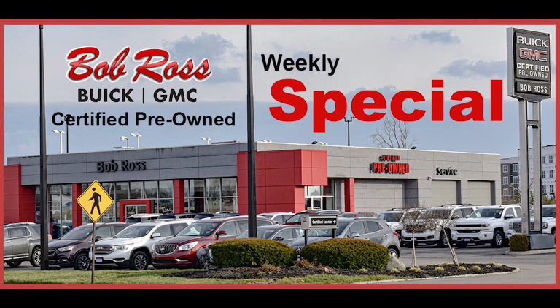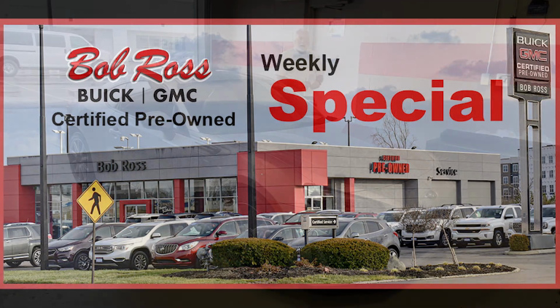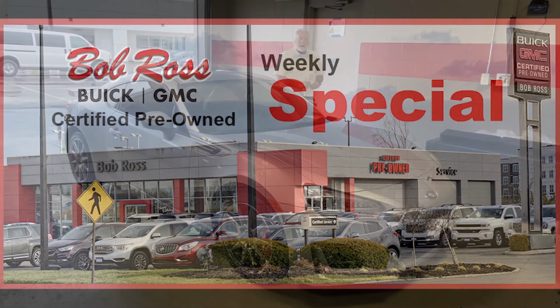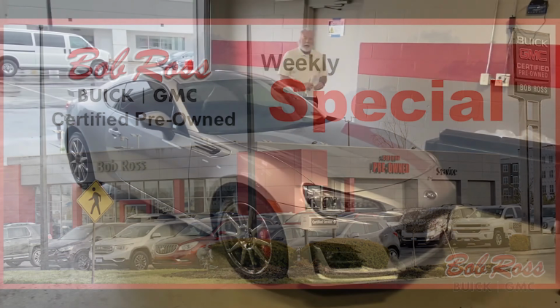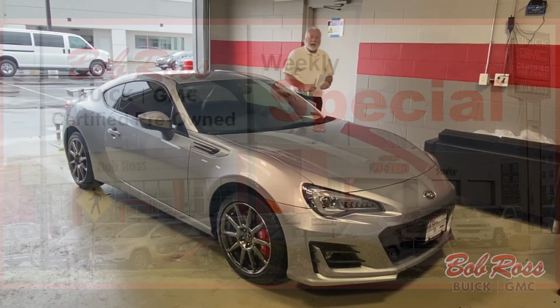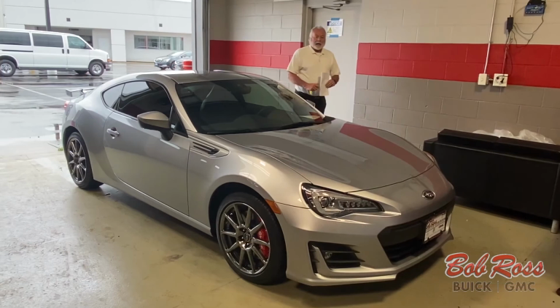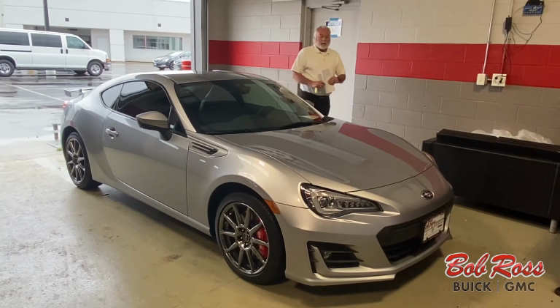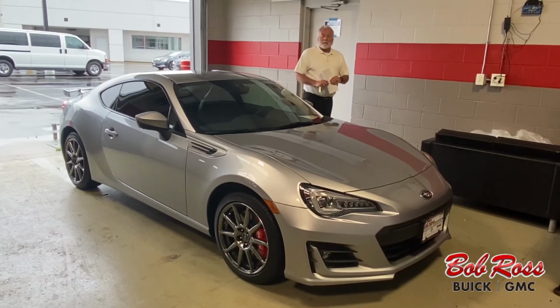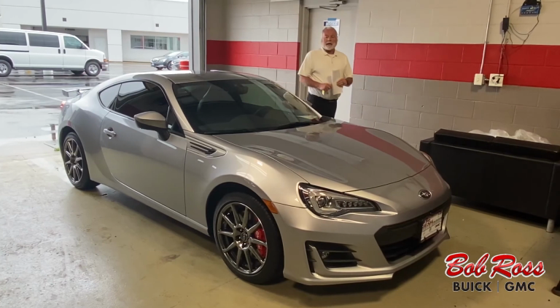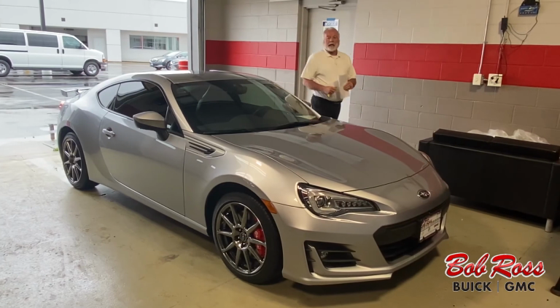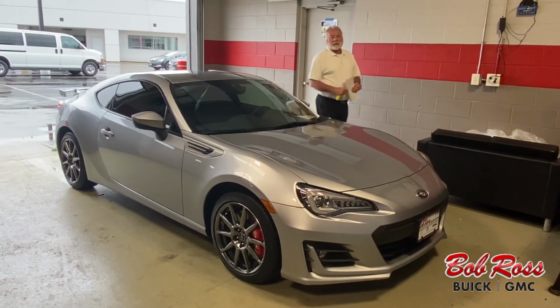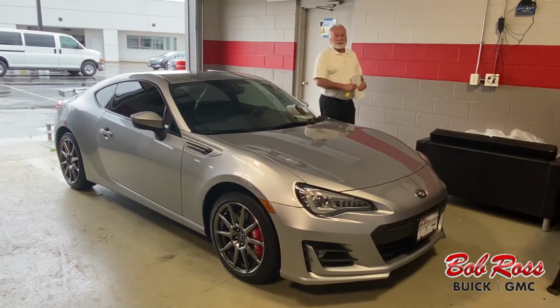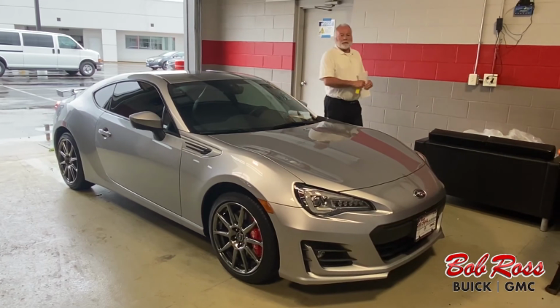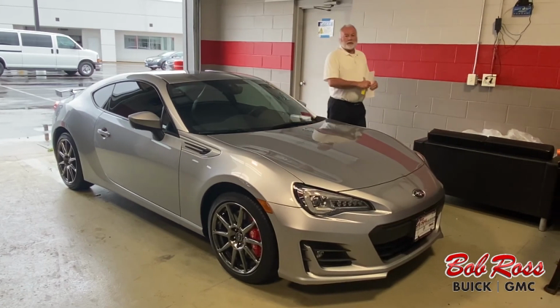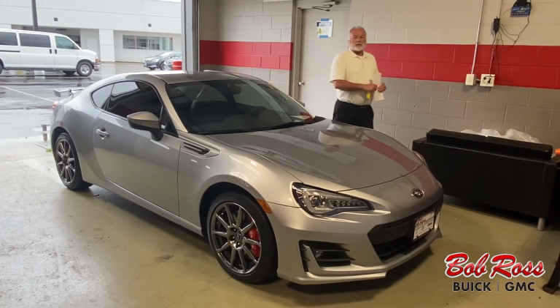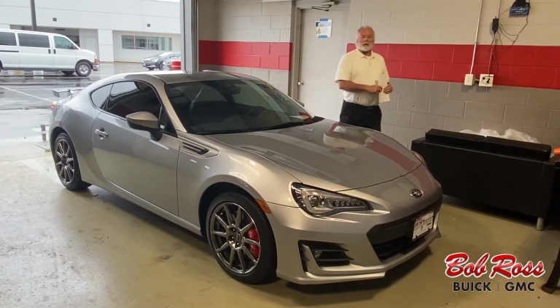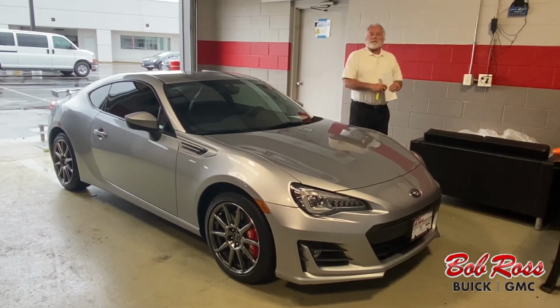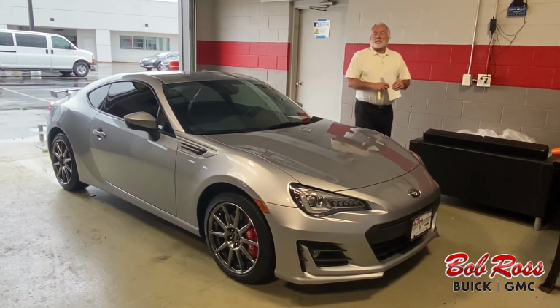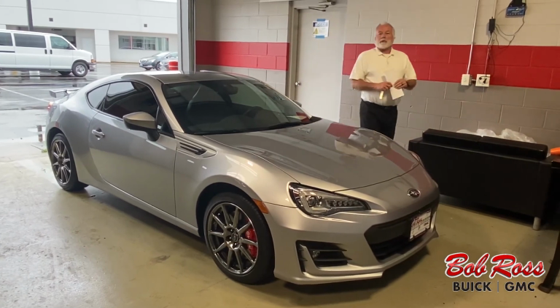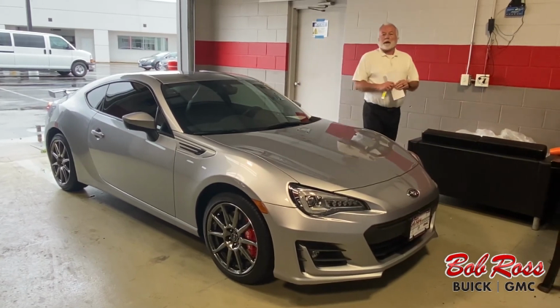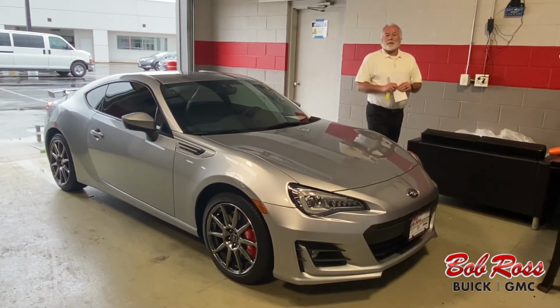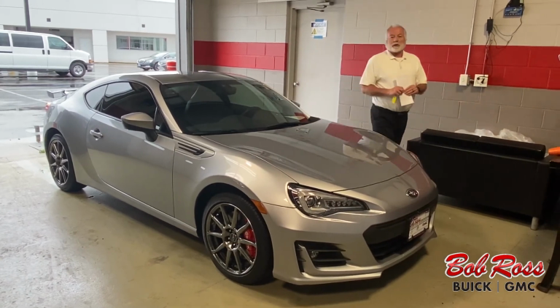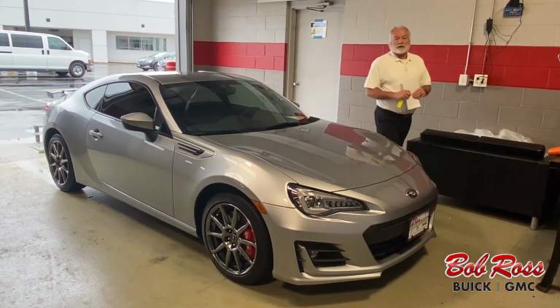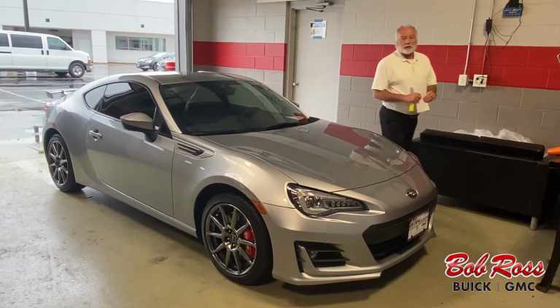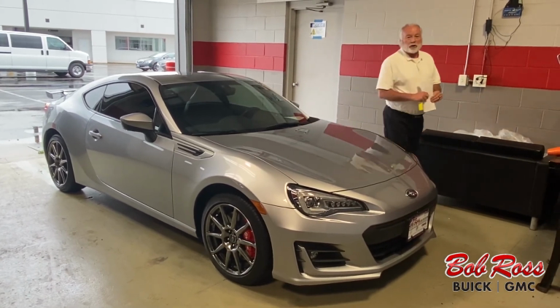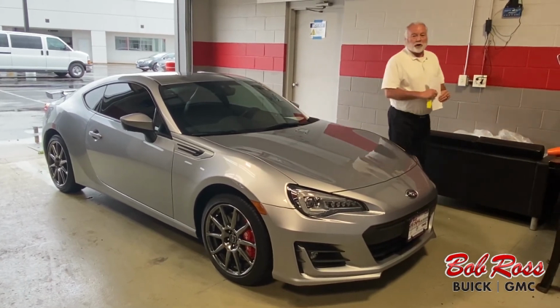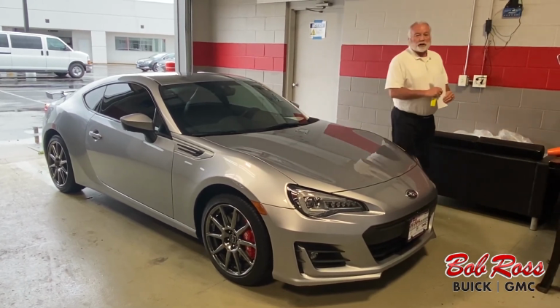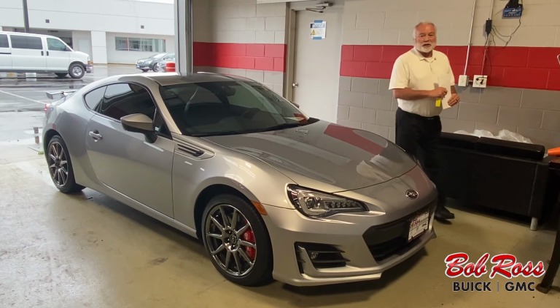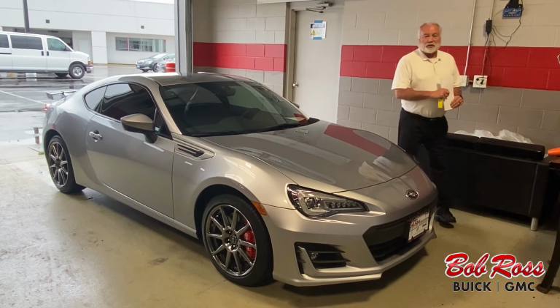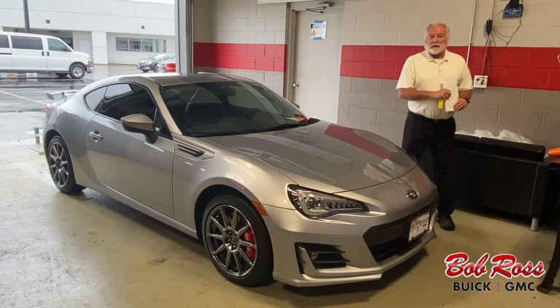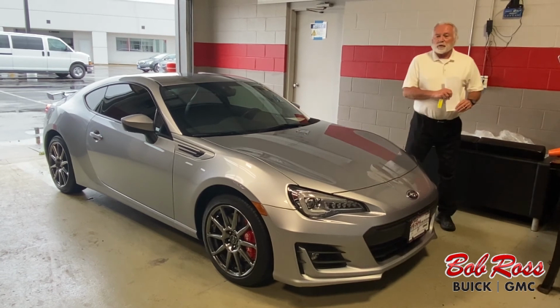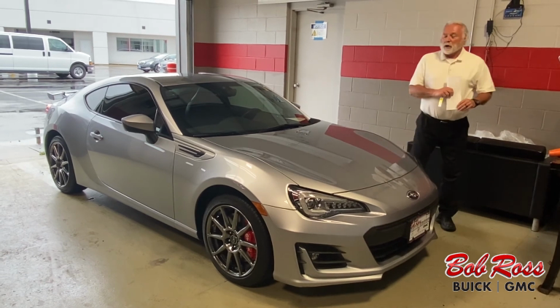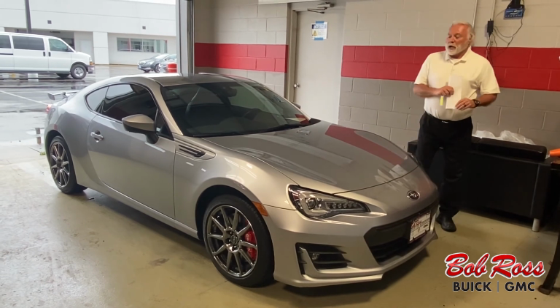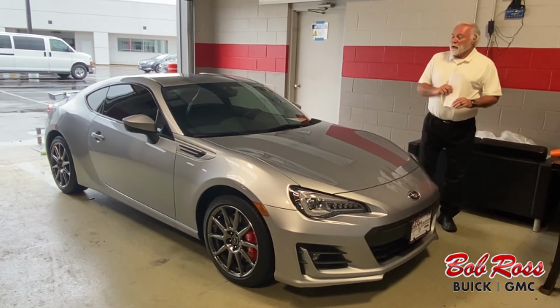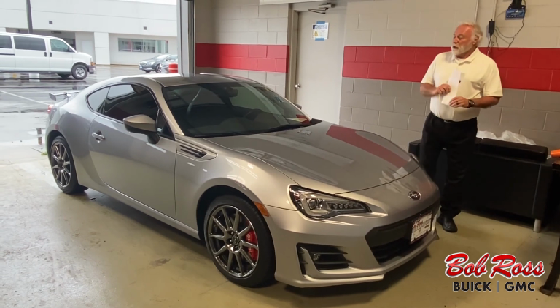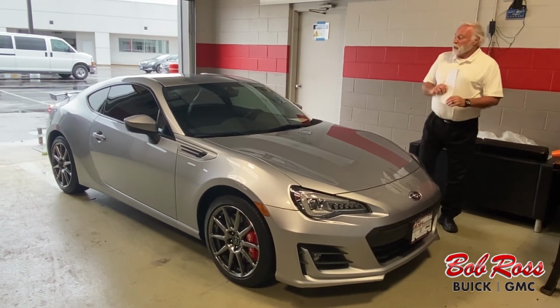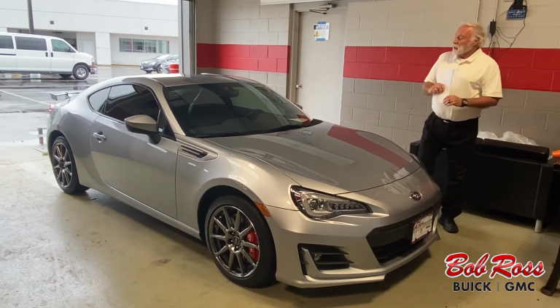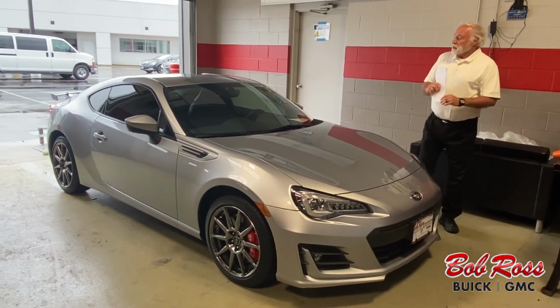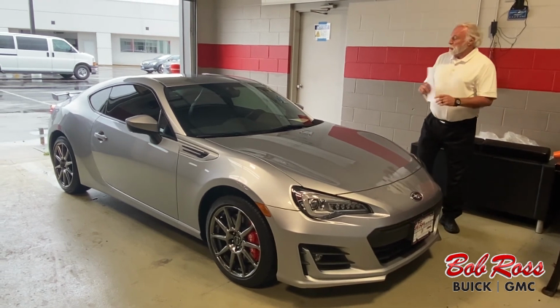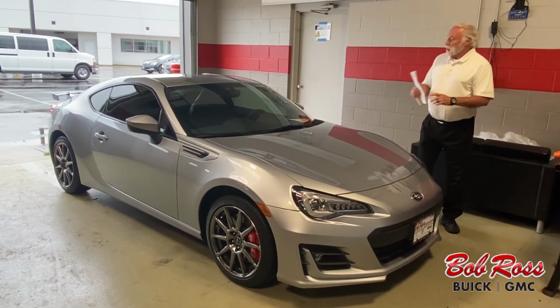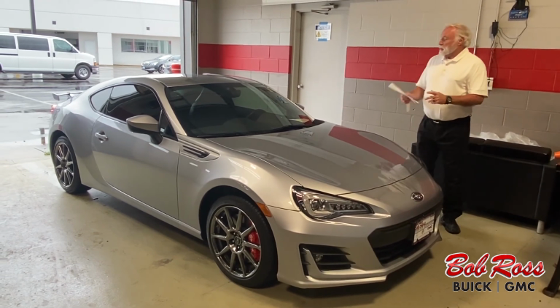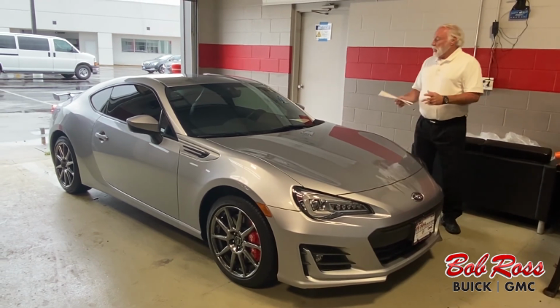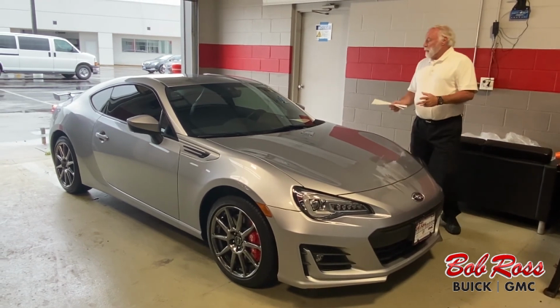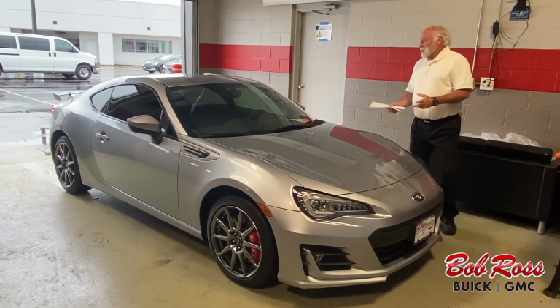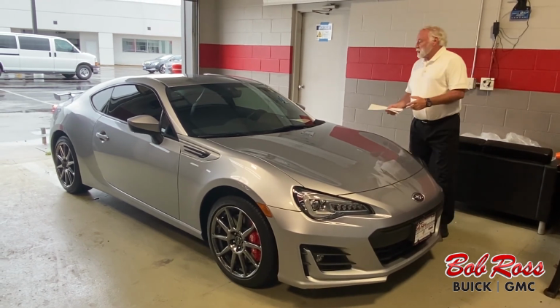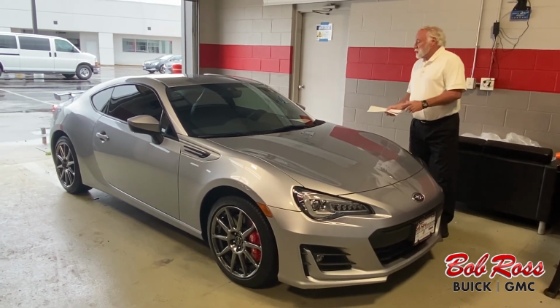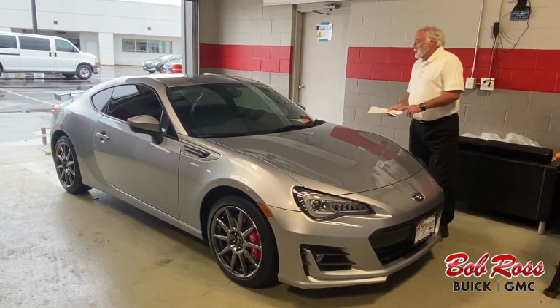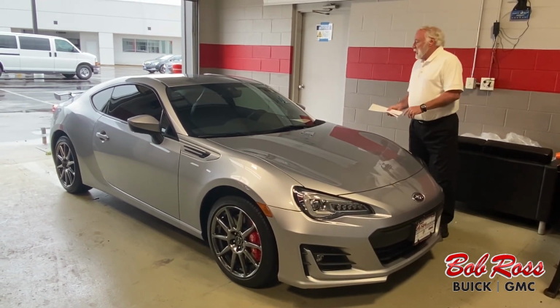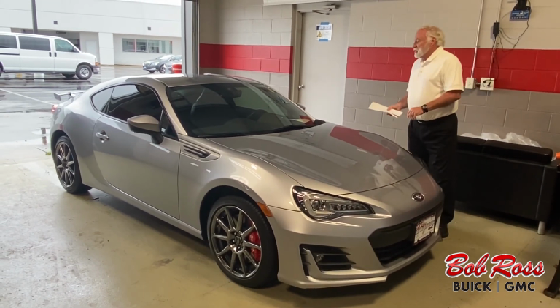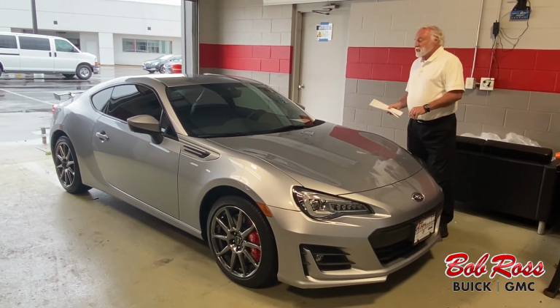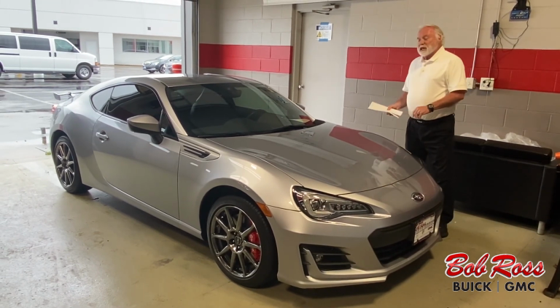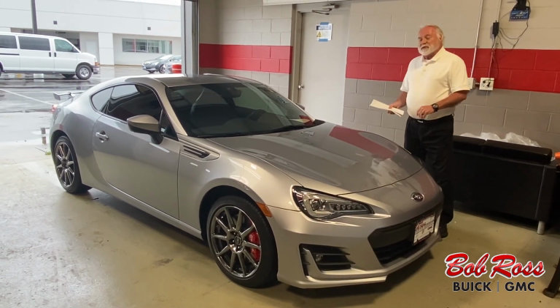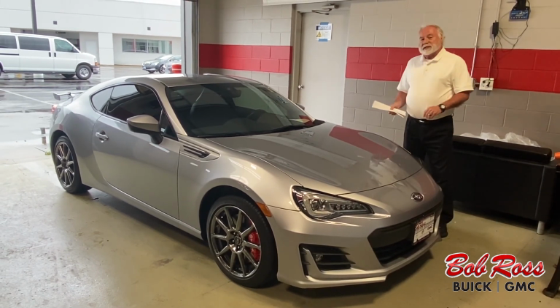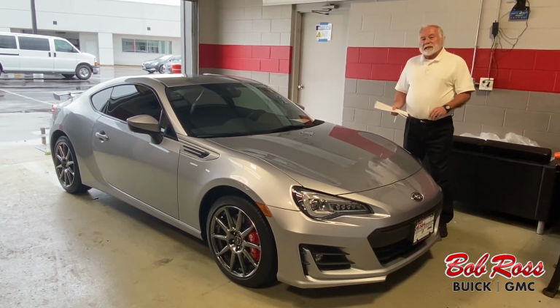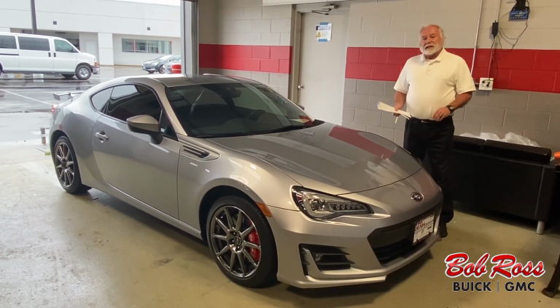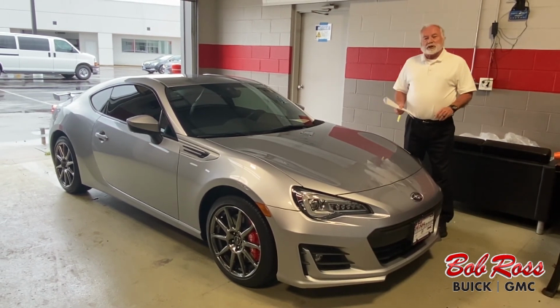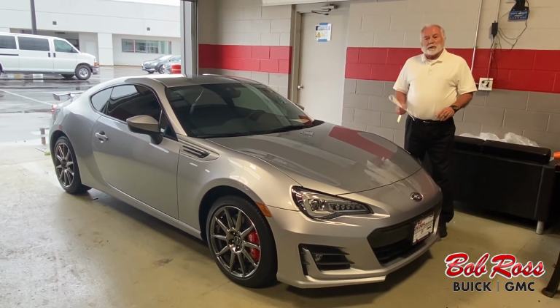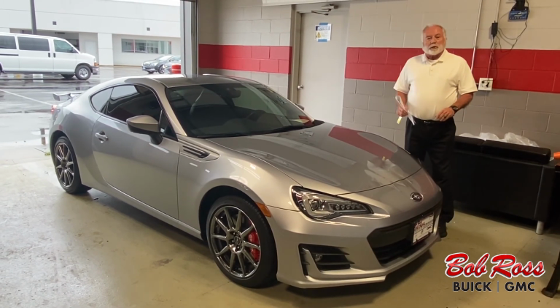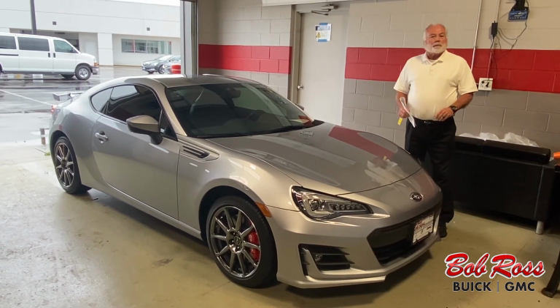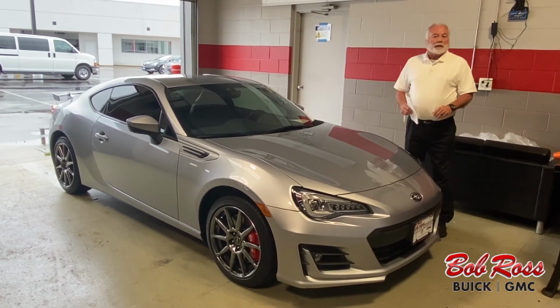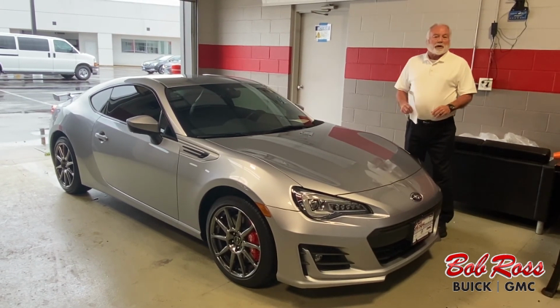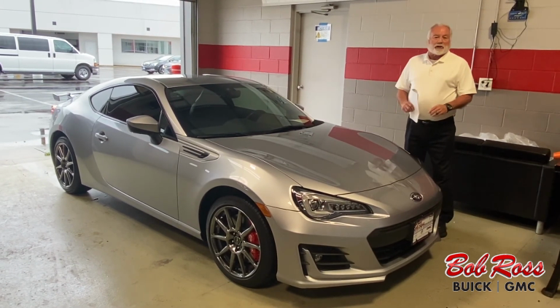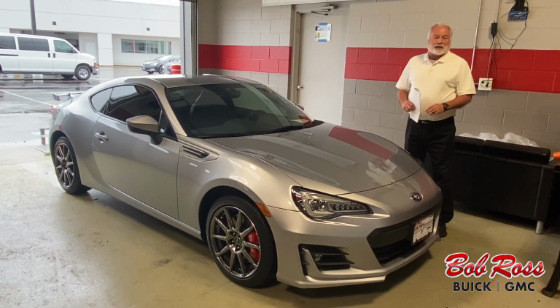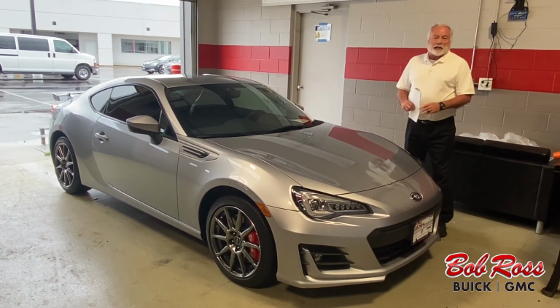Hi, my name is Bill Sweatt from Bob Ross Subaru Cars in Central Ohio. Today we're going to talk about this 2017 Subaru BRZ.